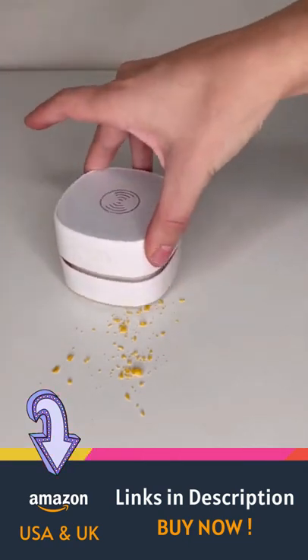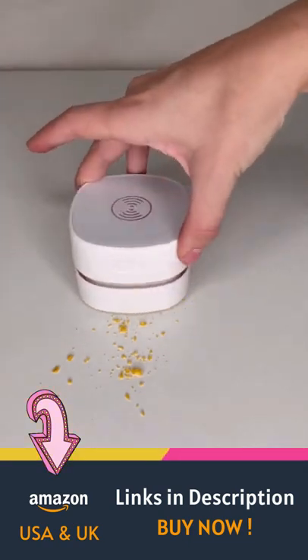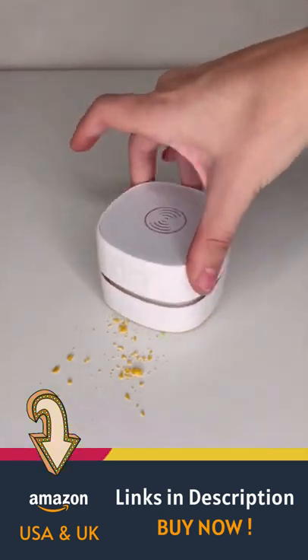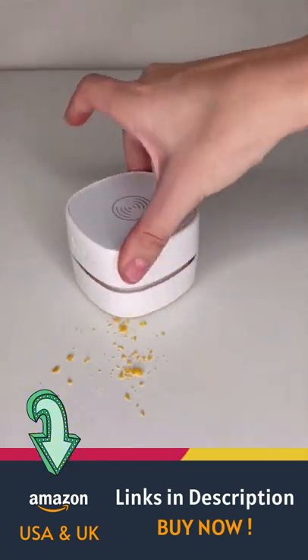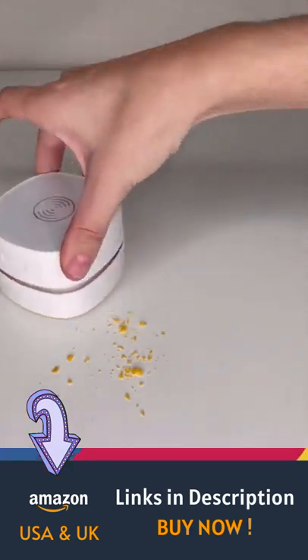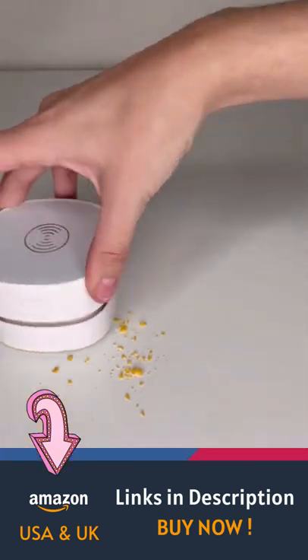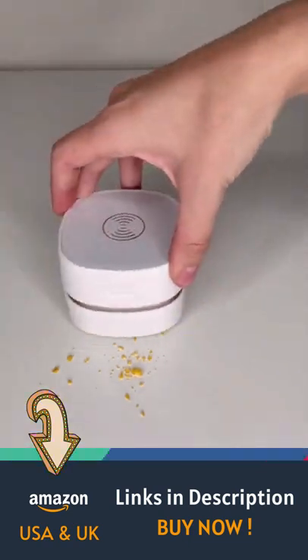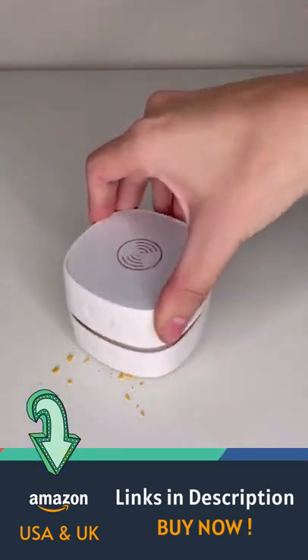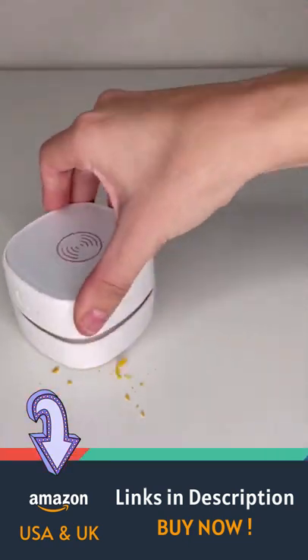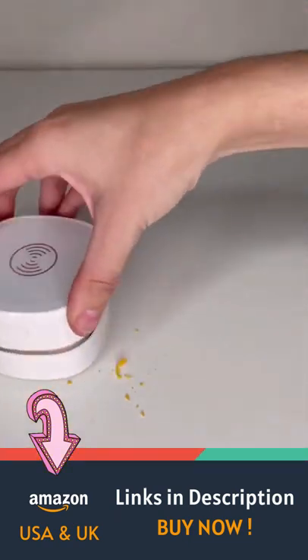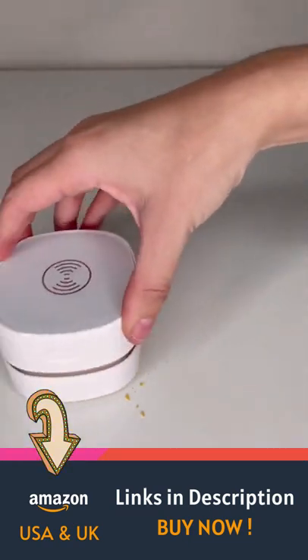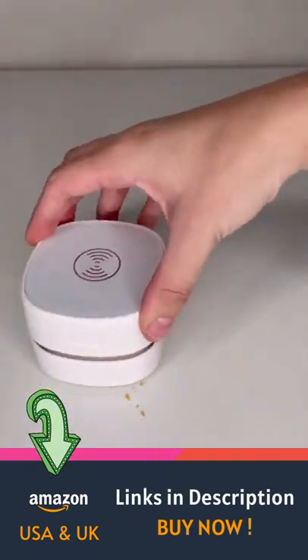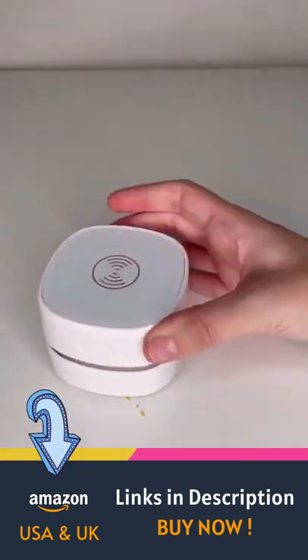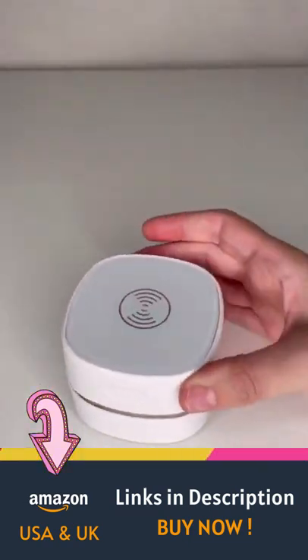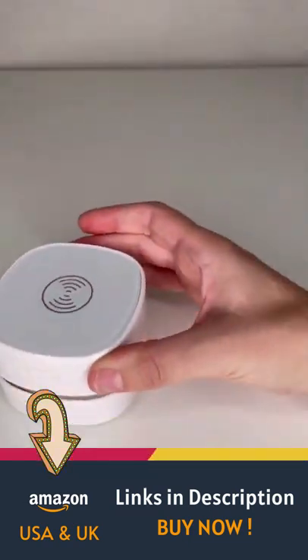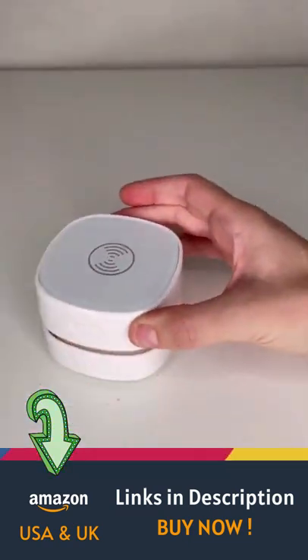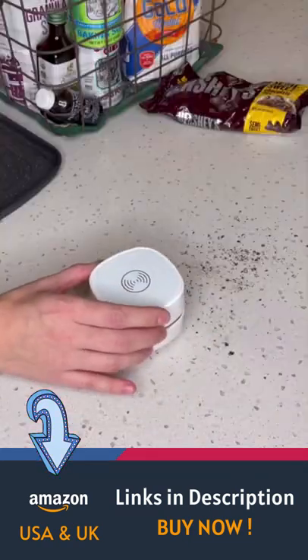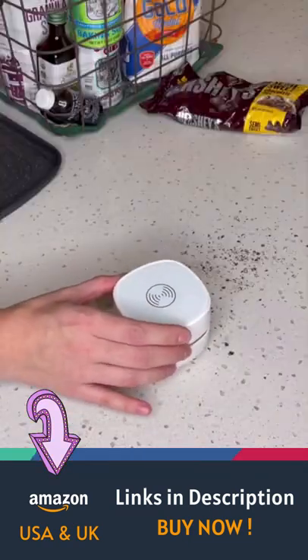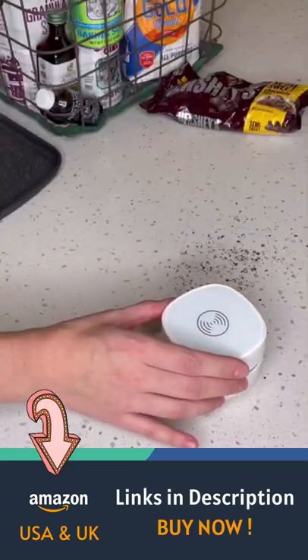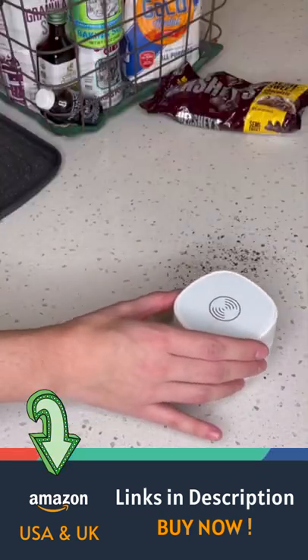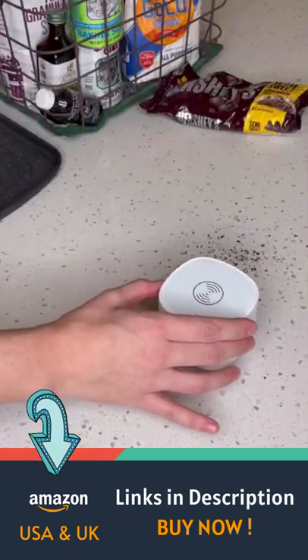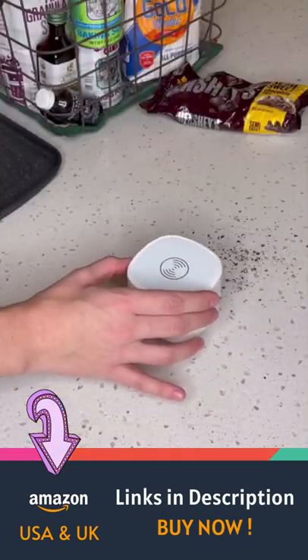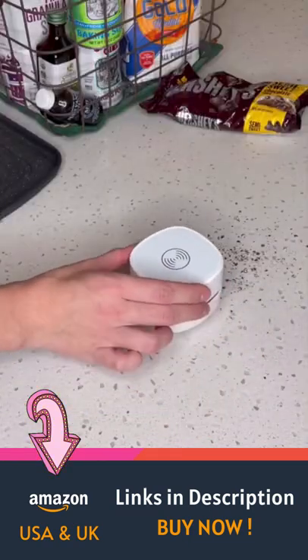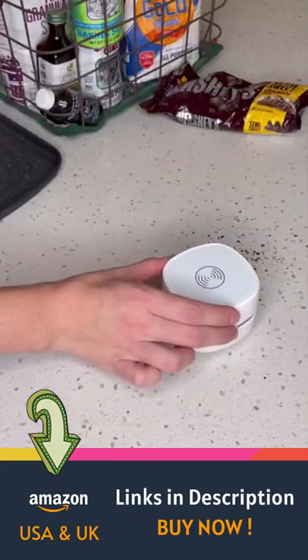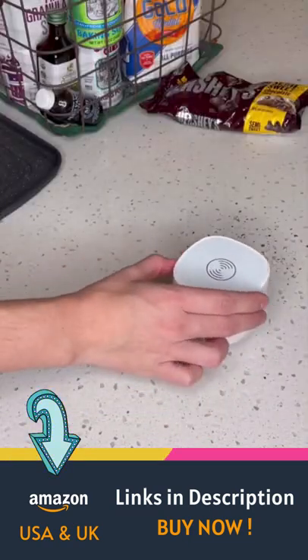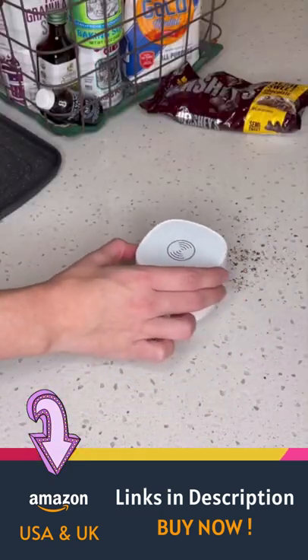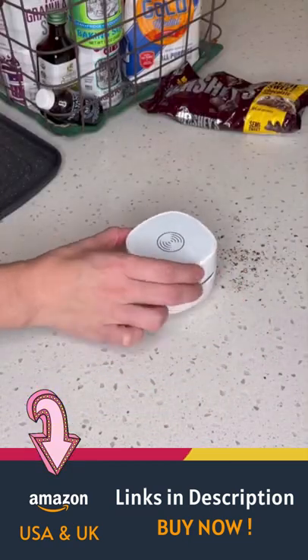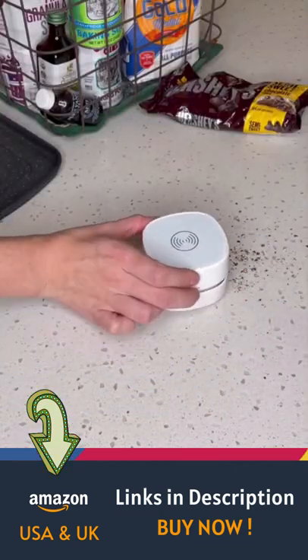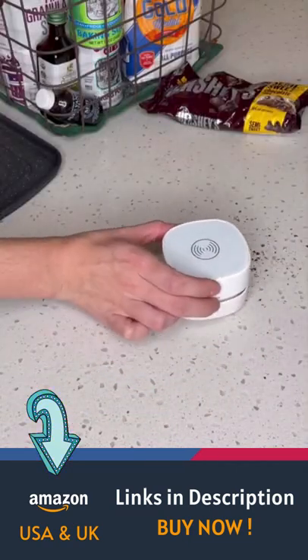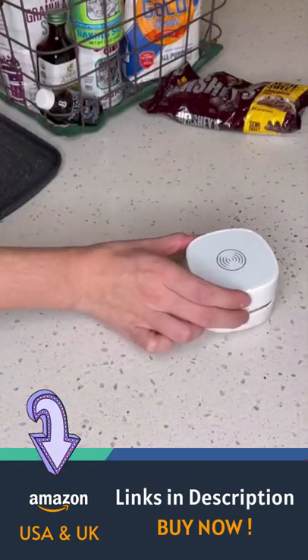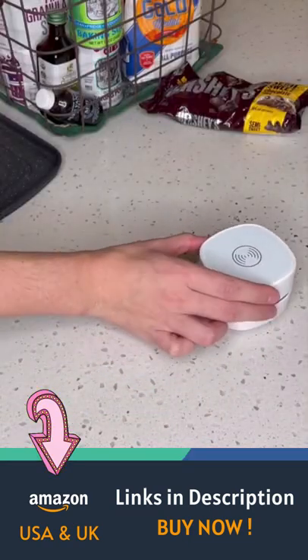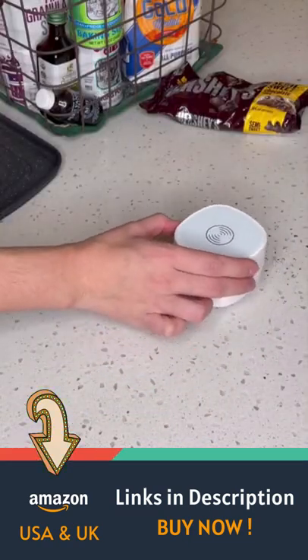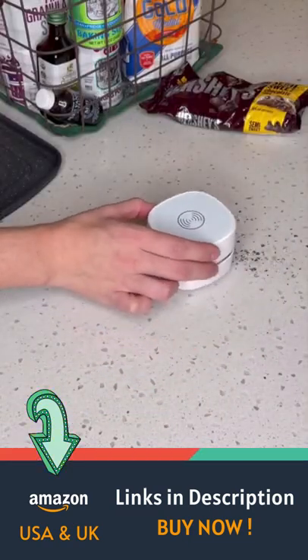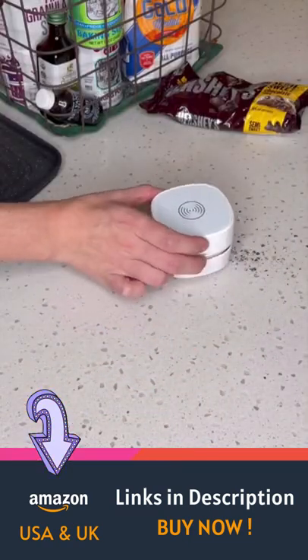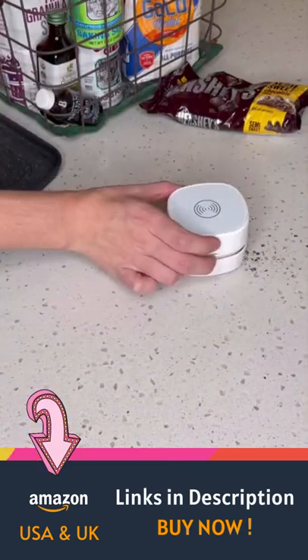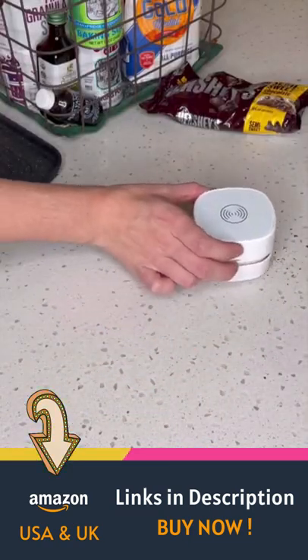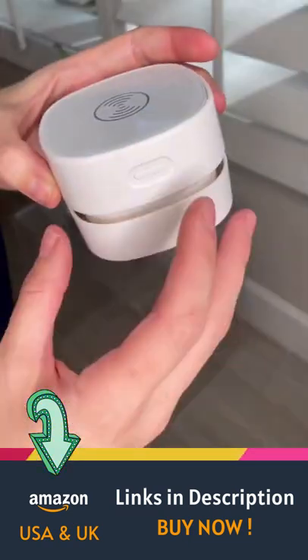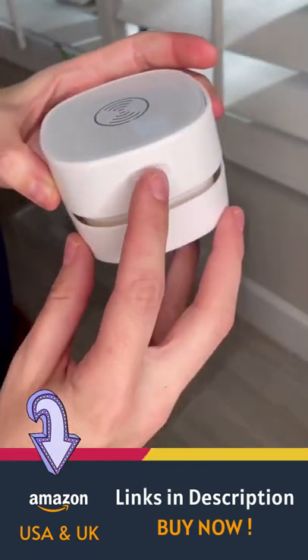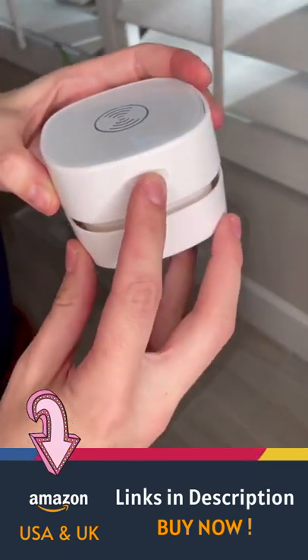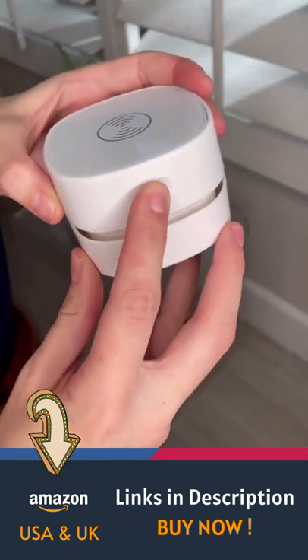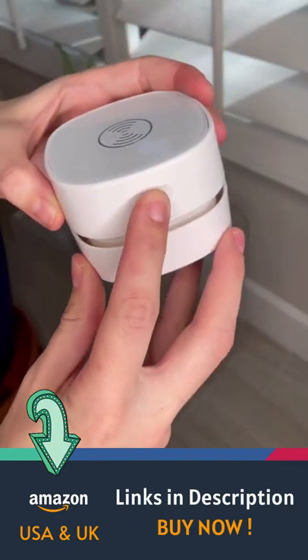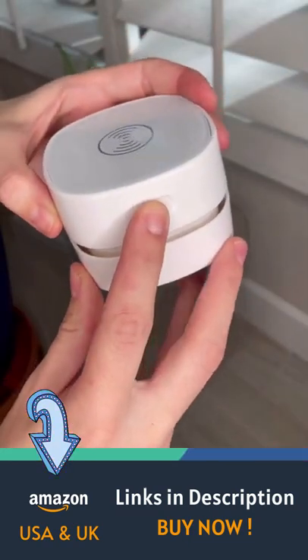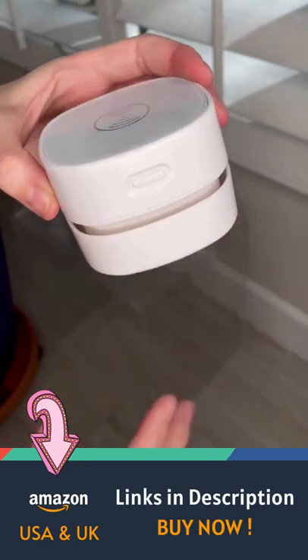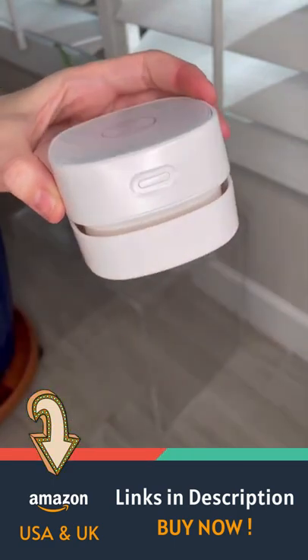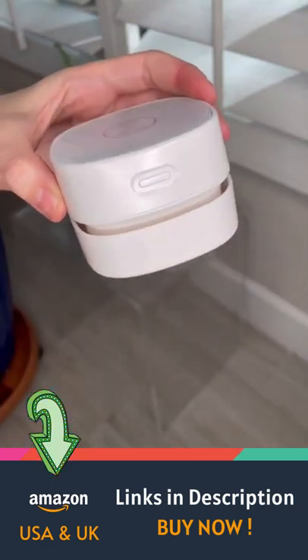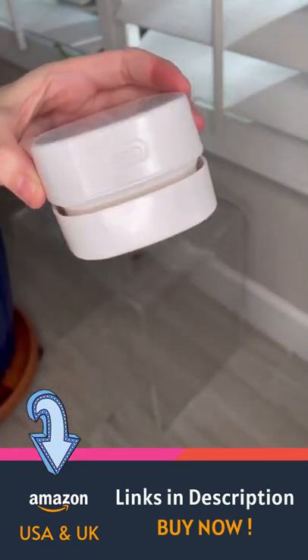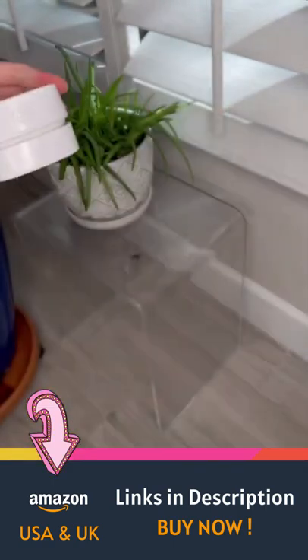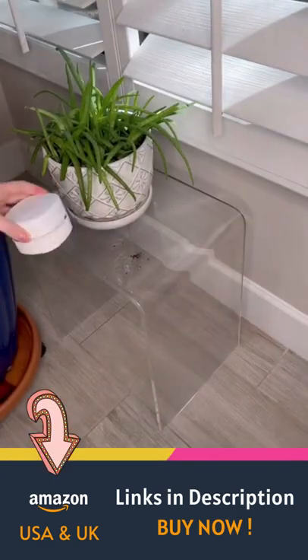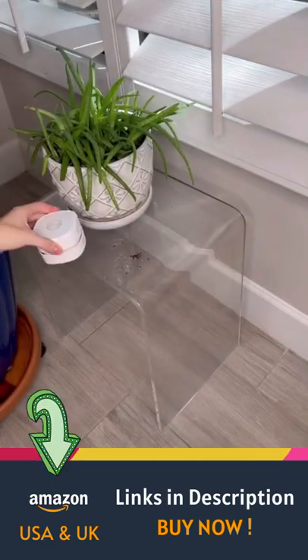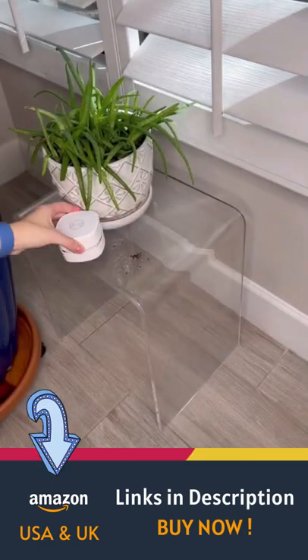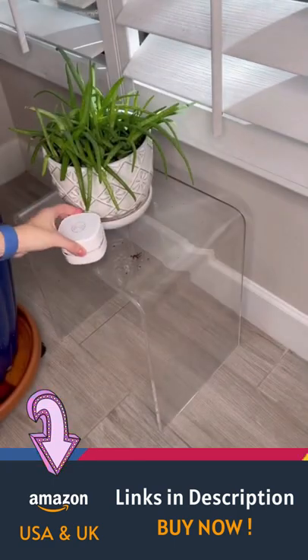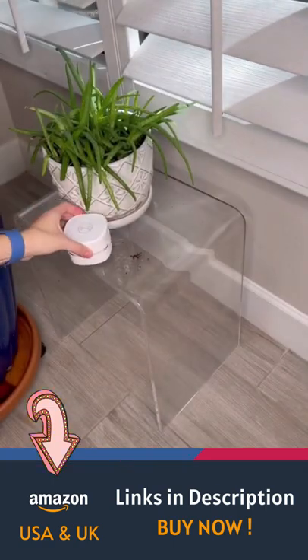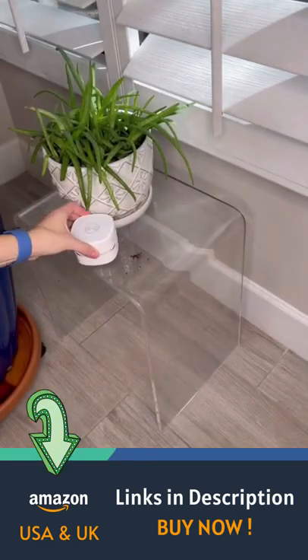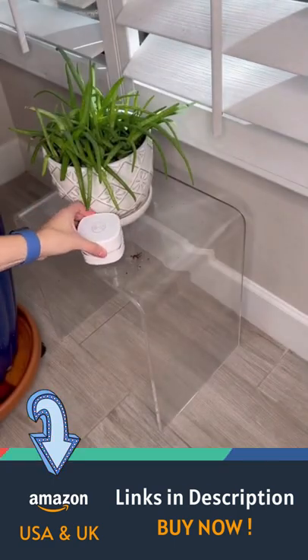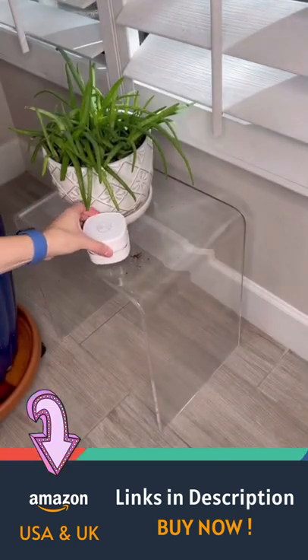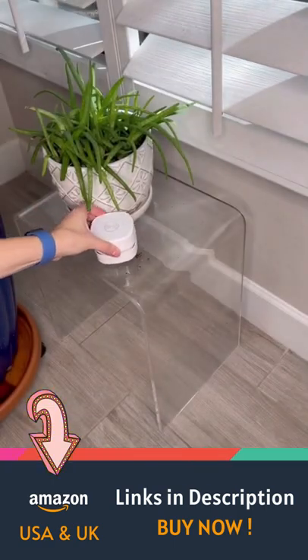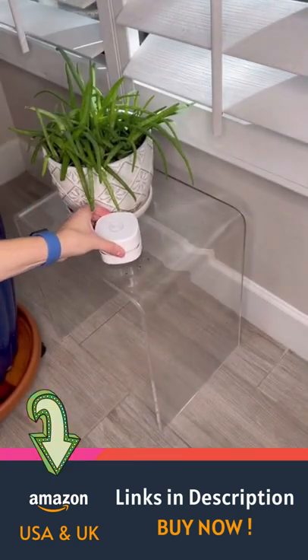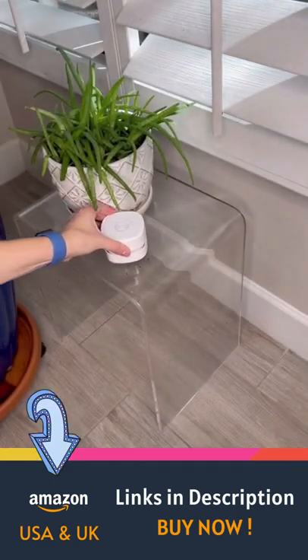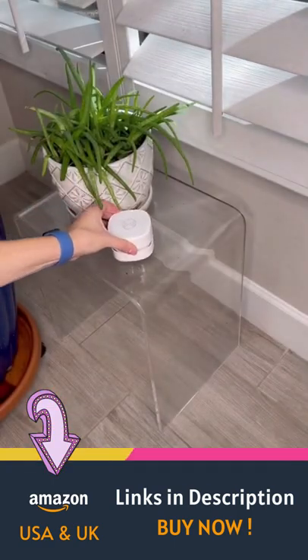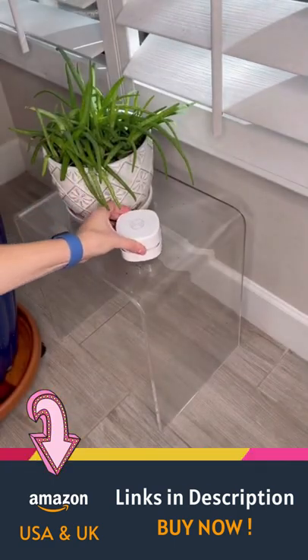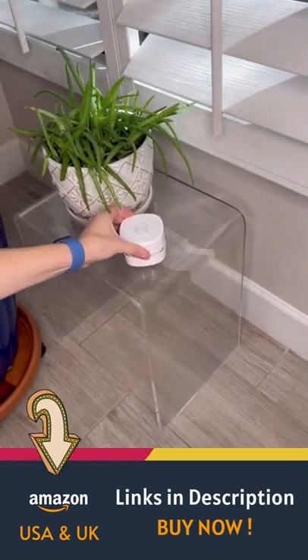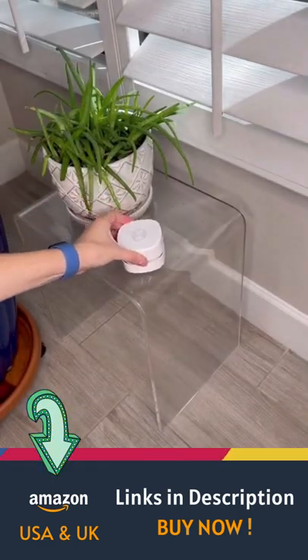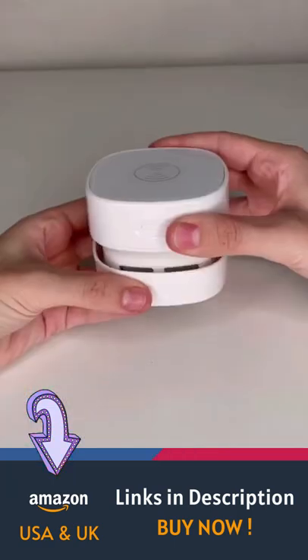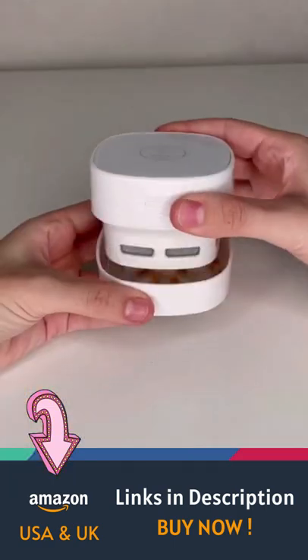You could use it for the hairs around the sink after your hubby shaves, maybe for eraser shavings in a classroom, or leftover powder on your makeup desk.